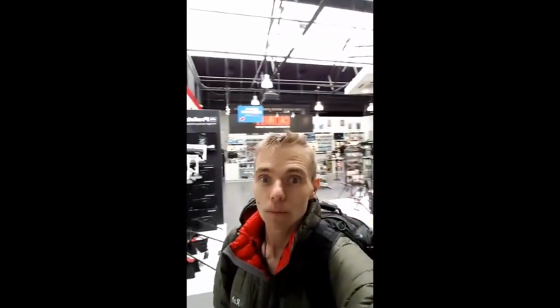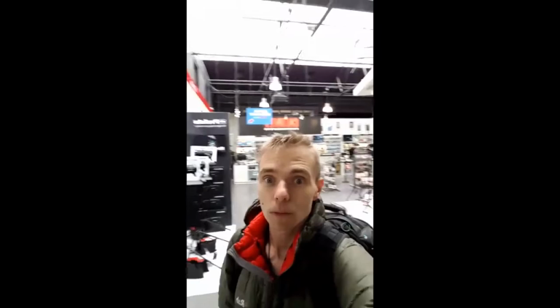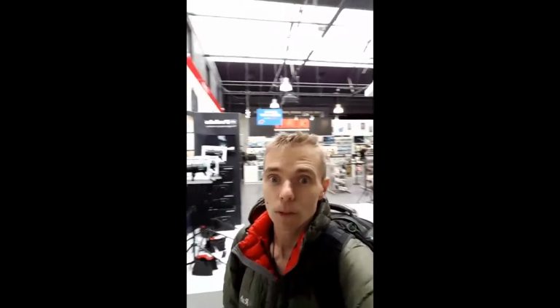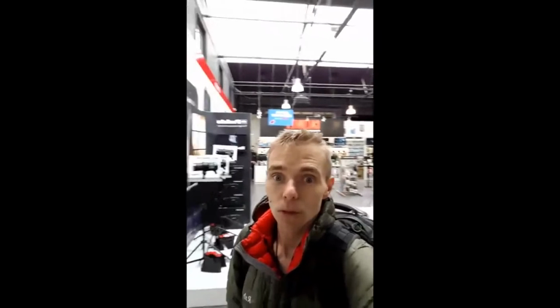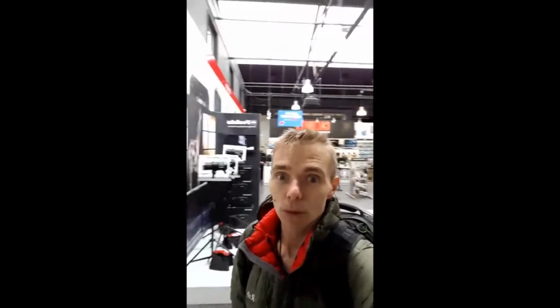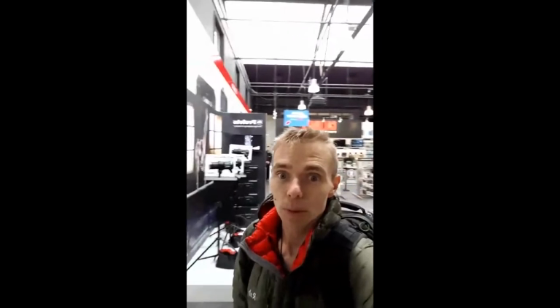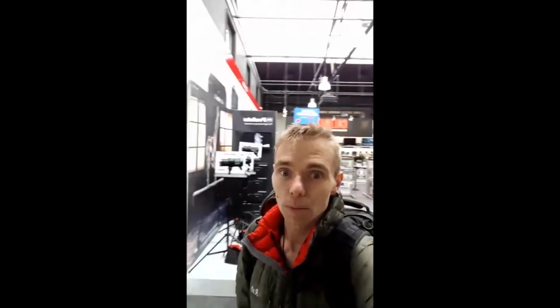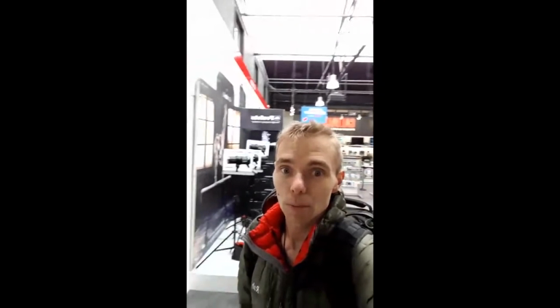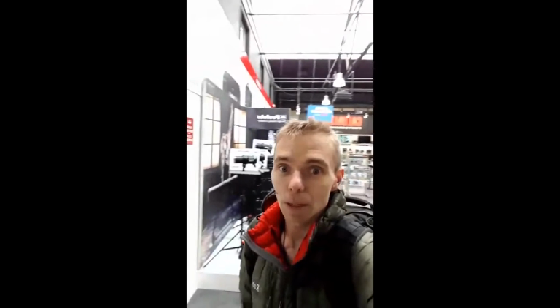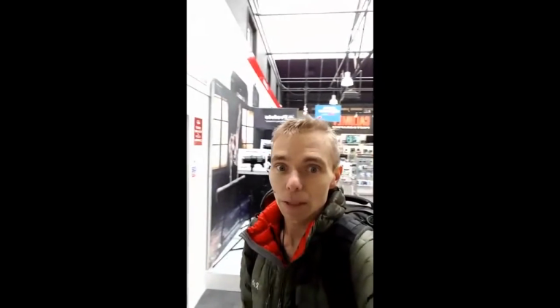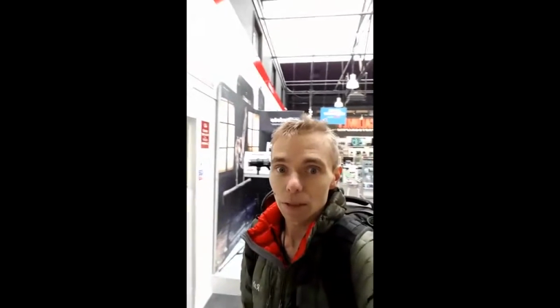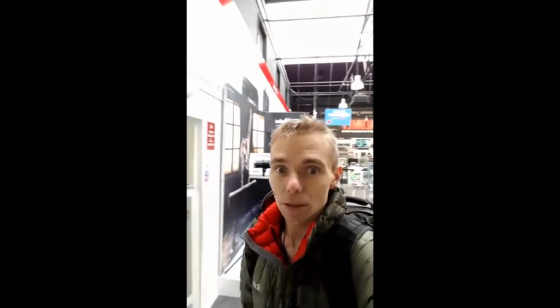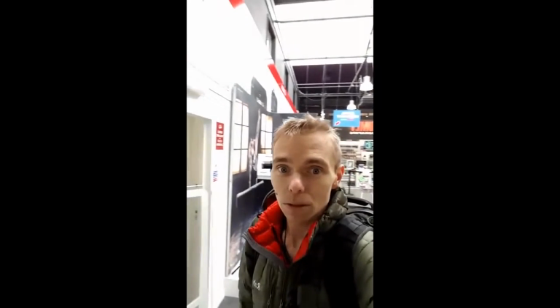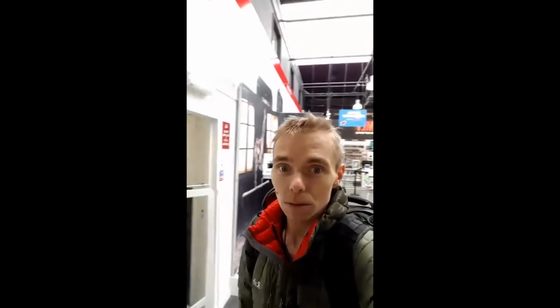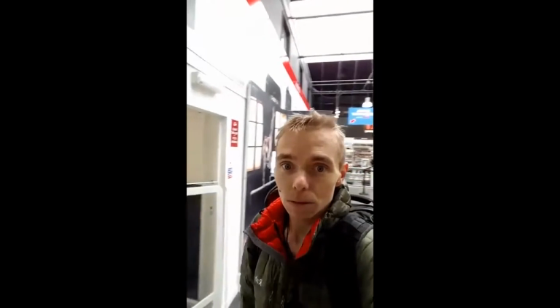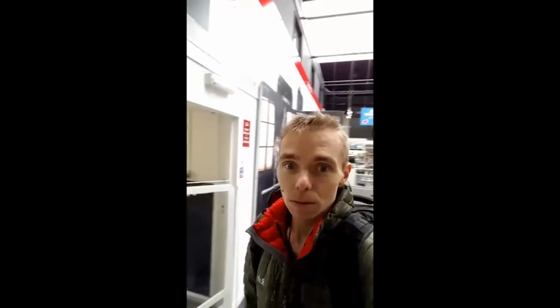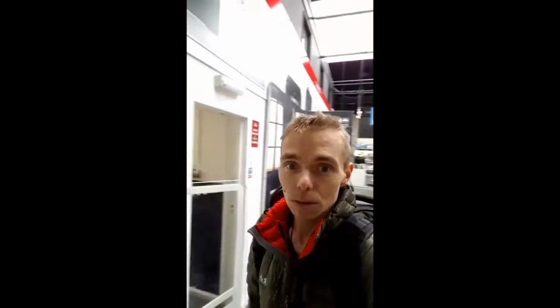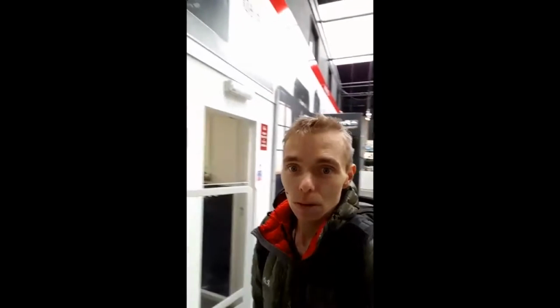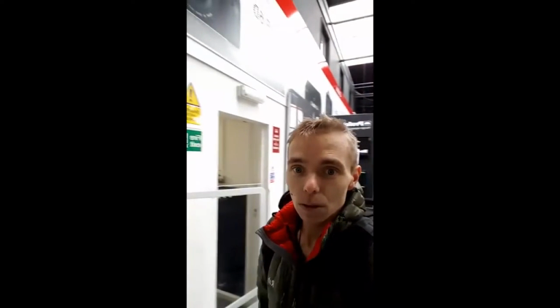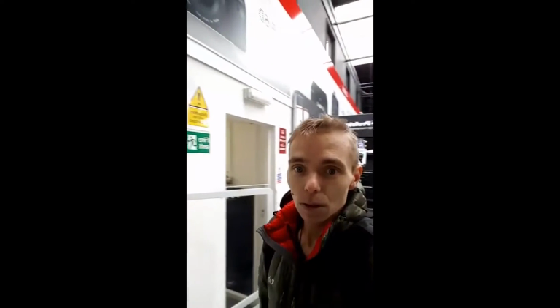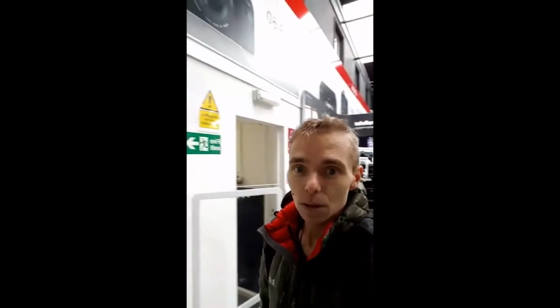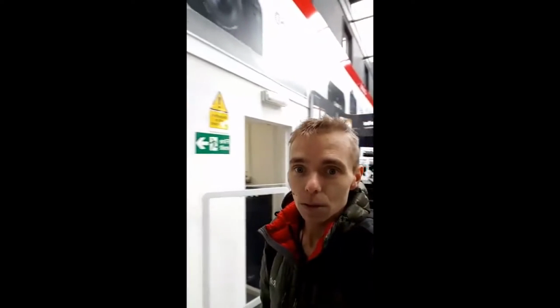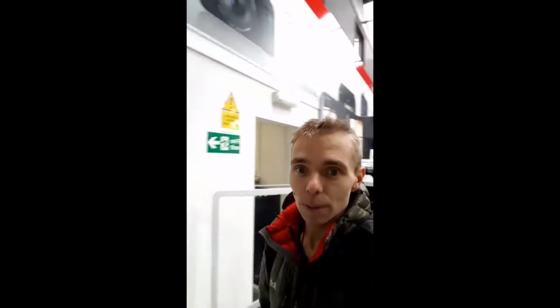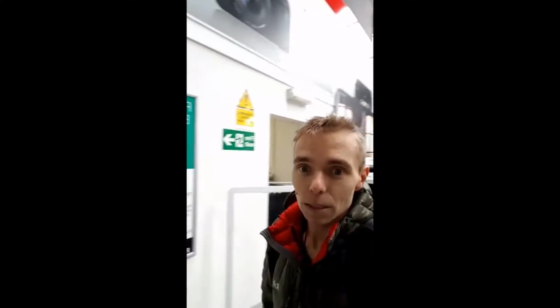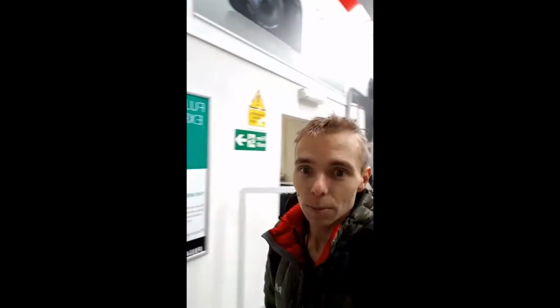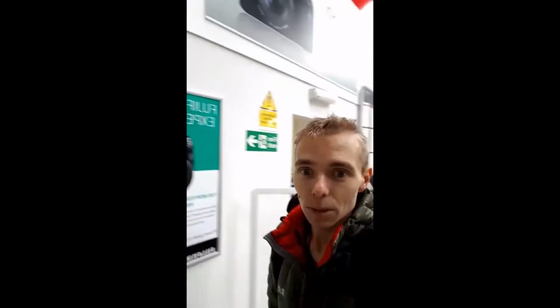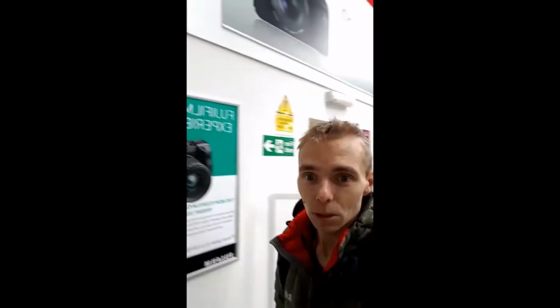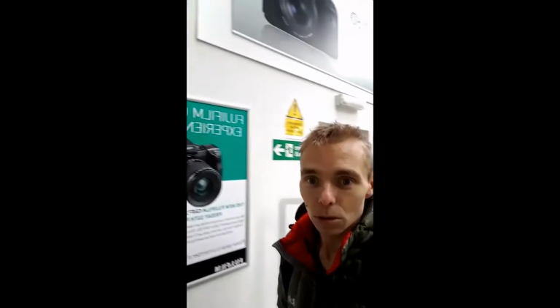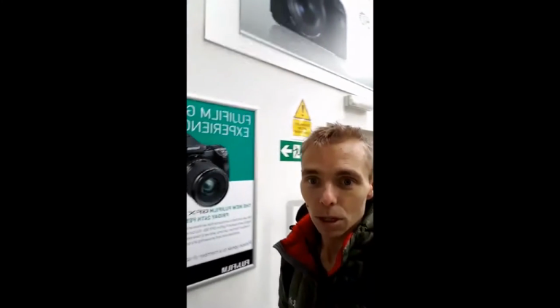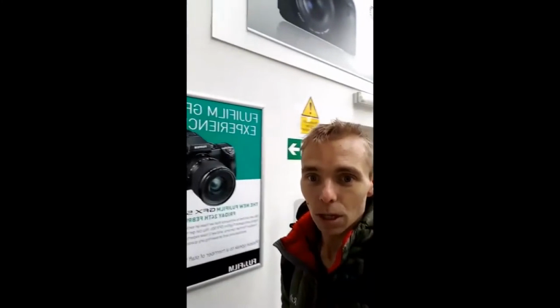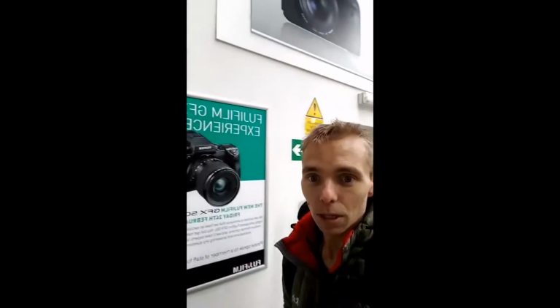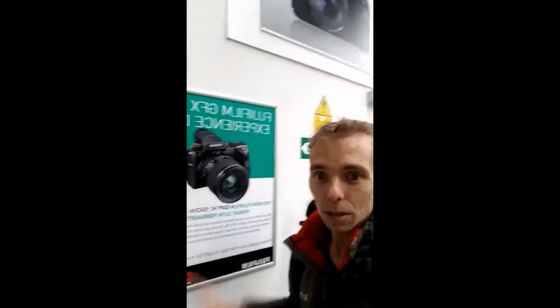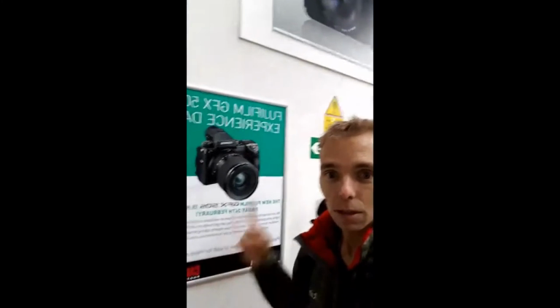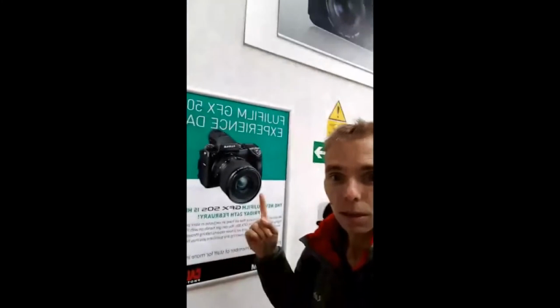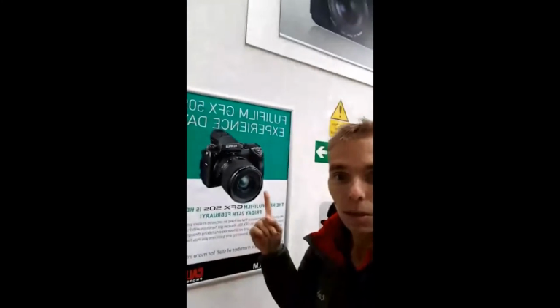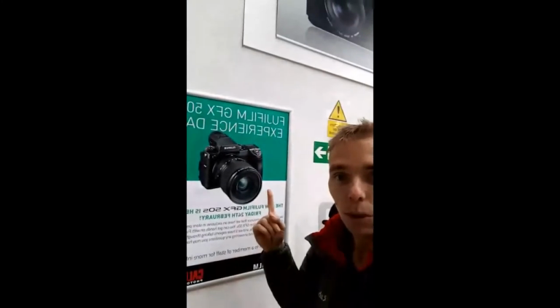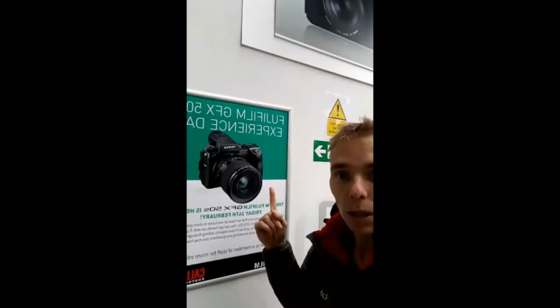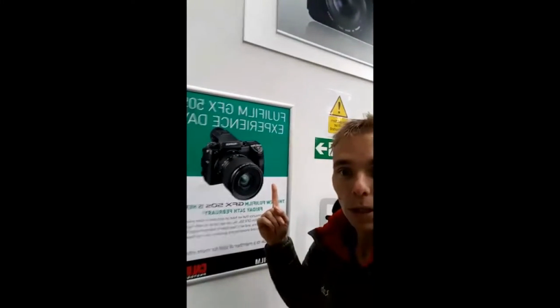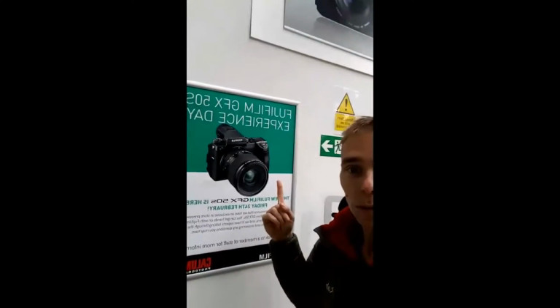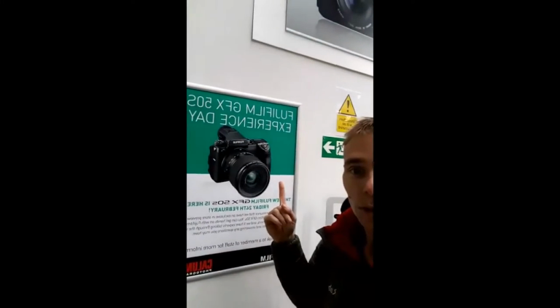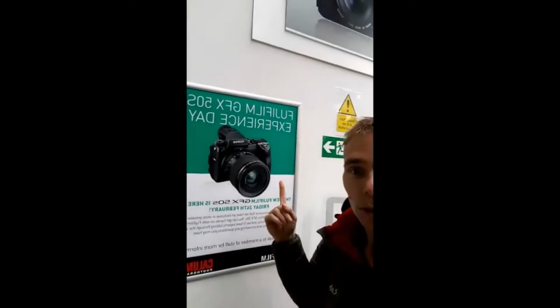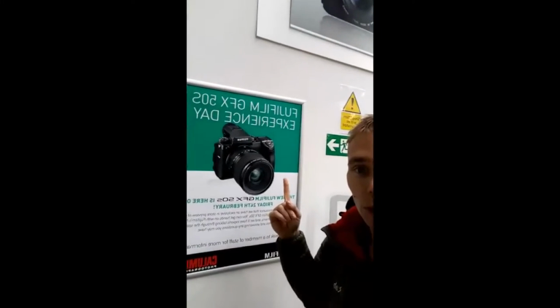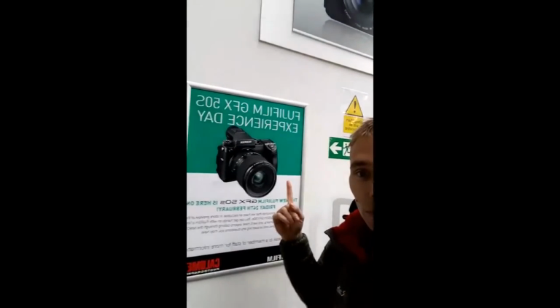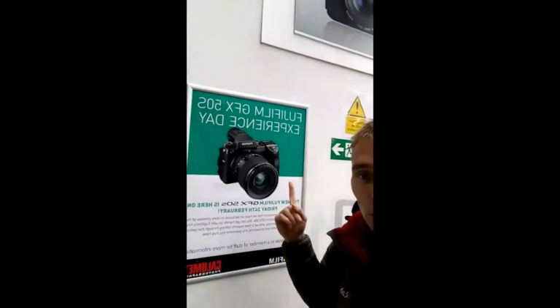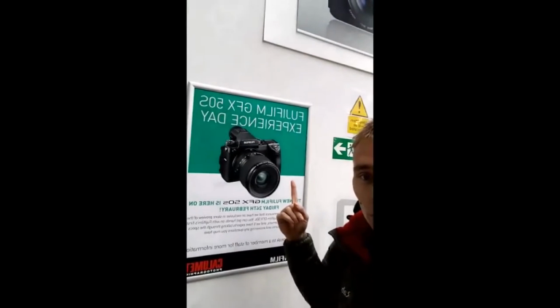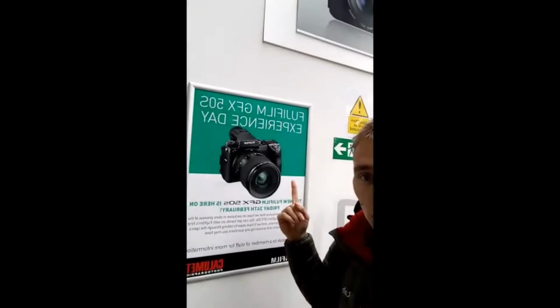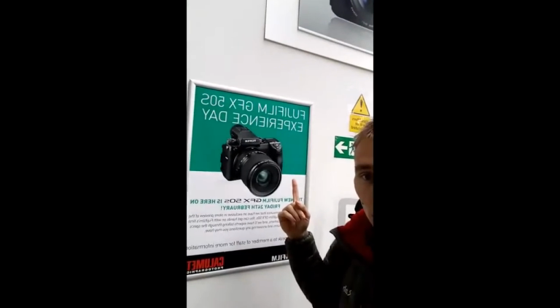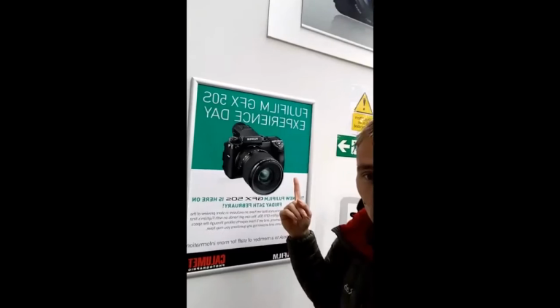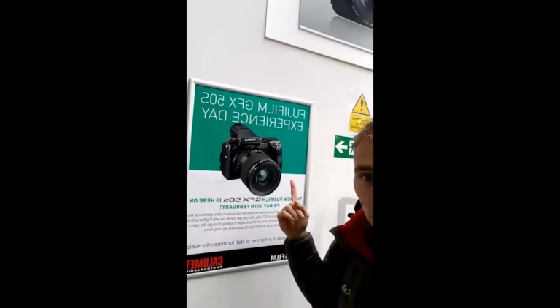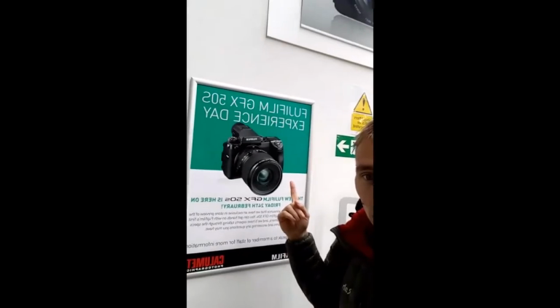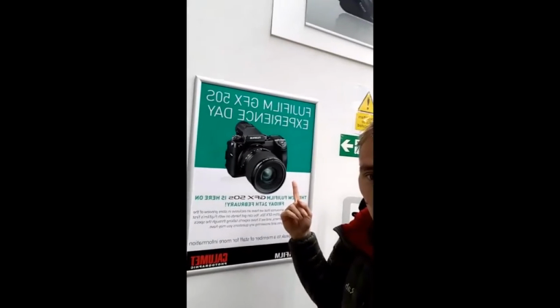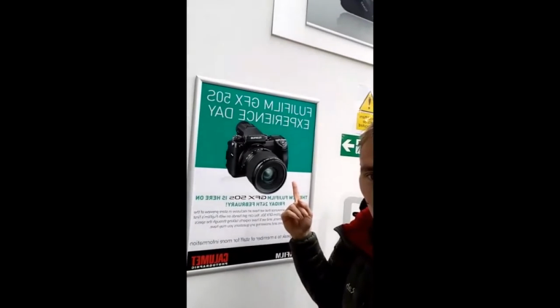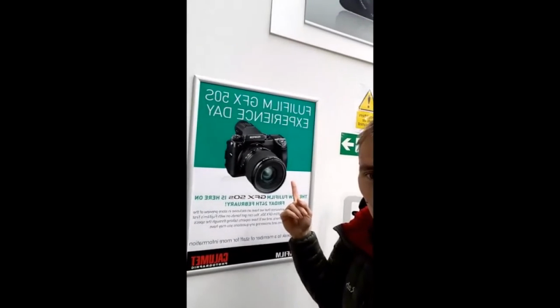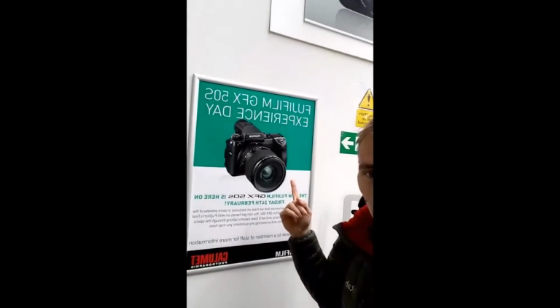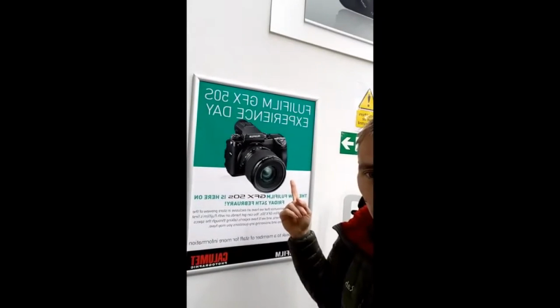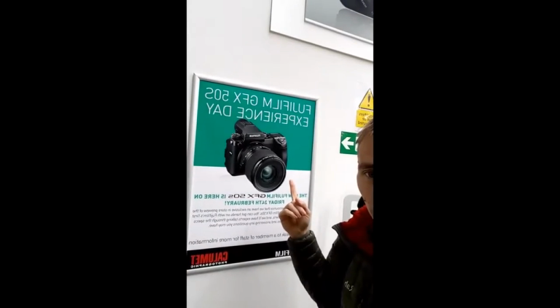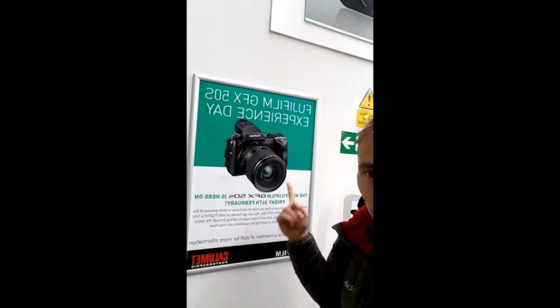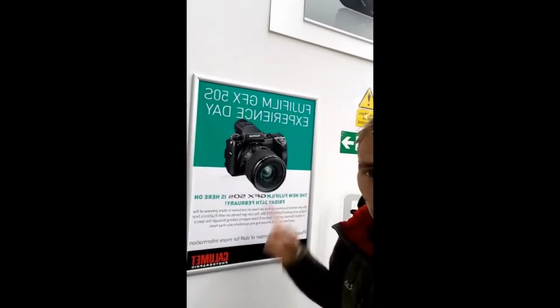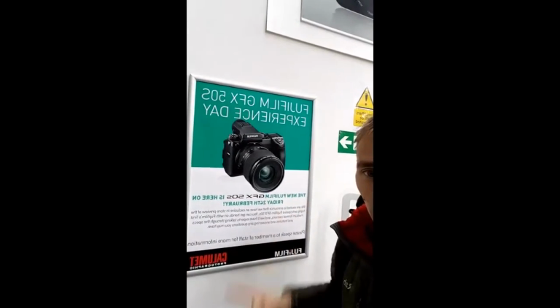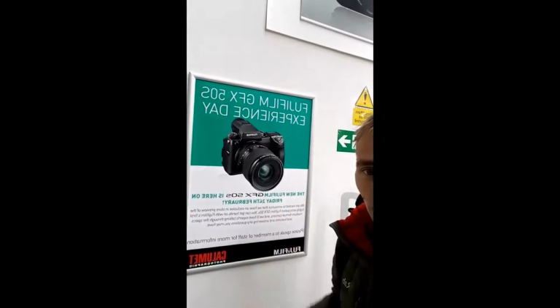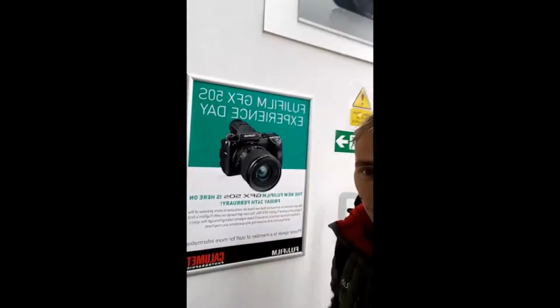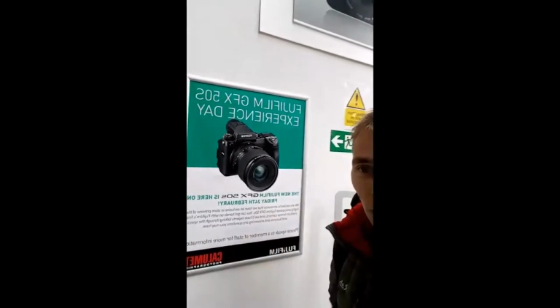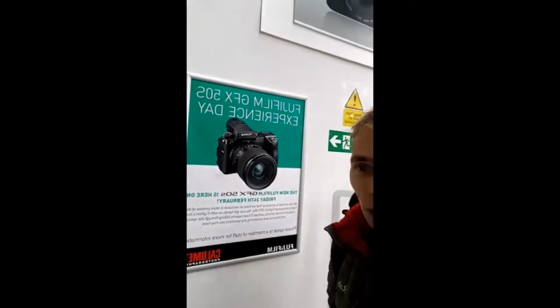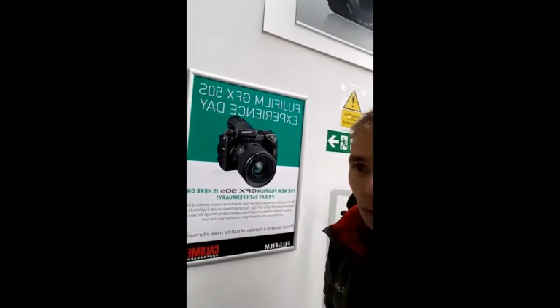This shop is amazing, it's about to be a good day. We're here for the GFX launch — Fujifilm, let's go!